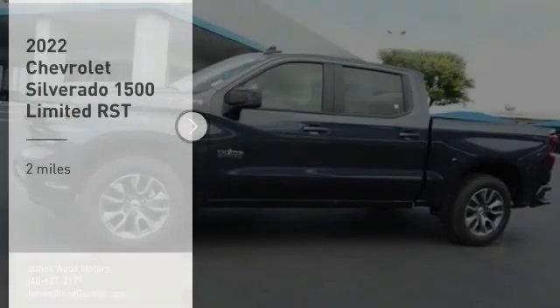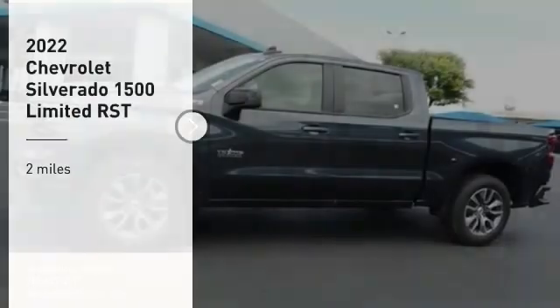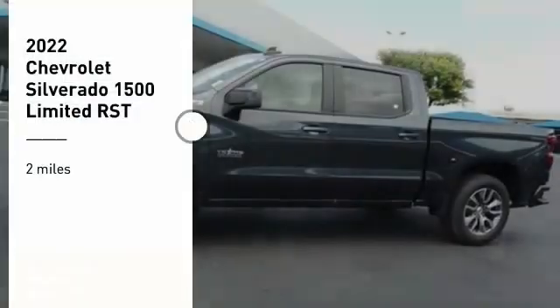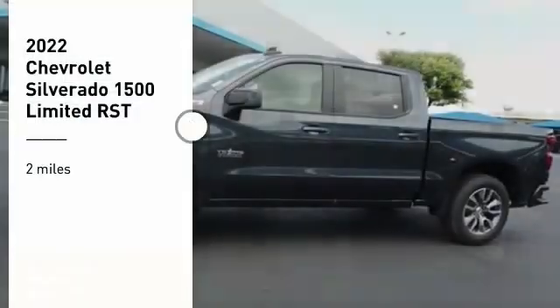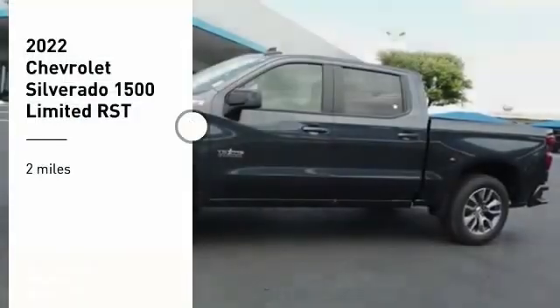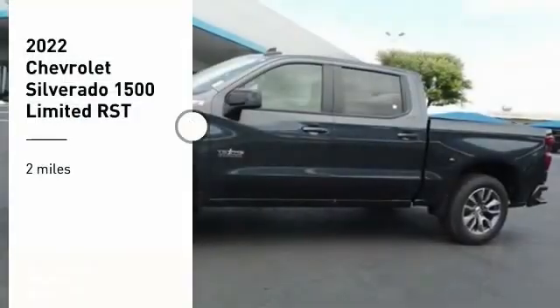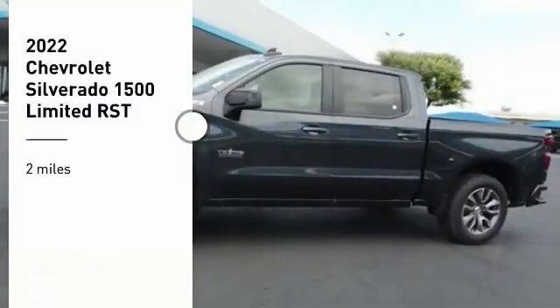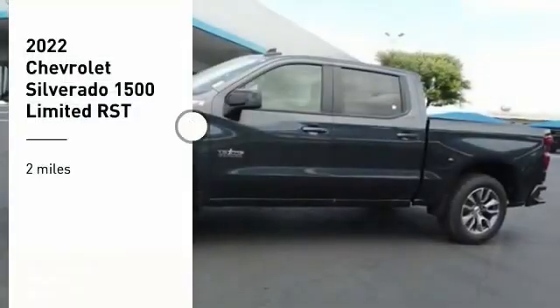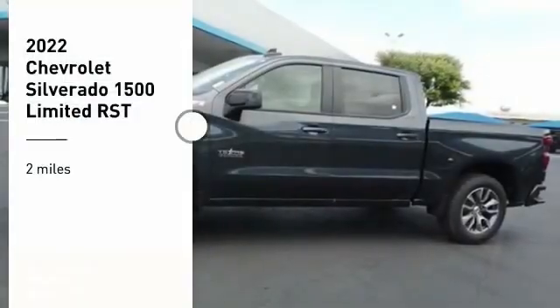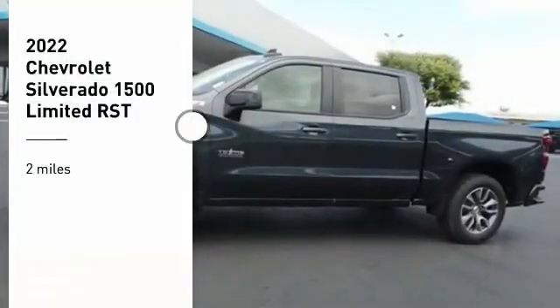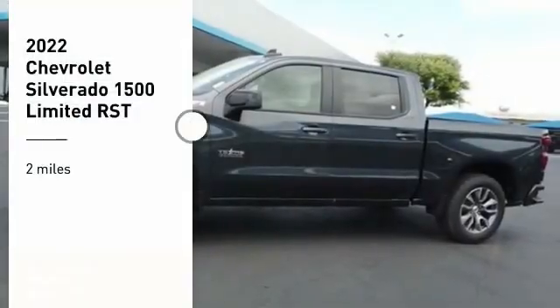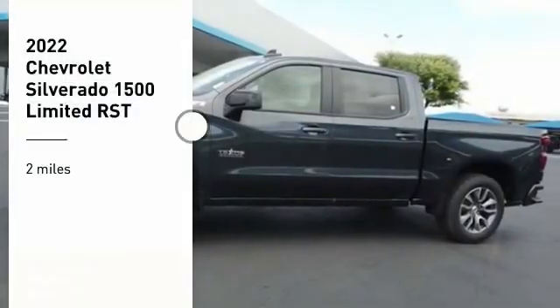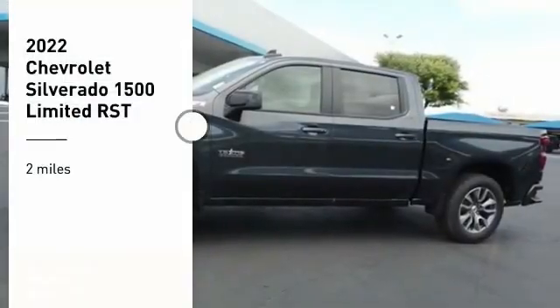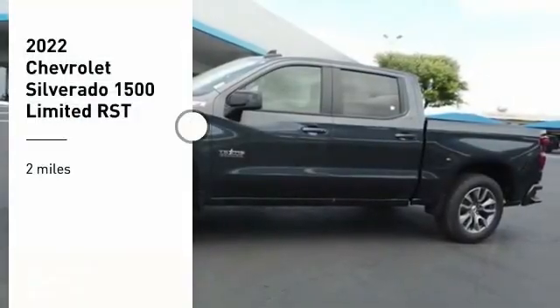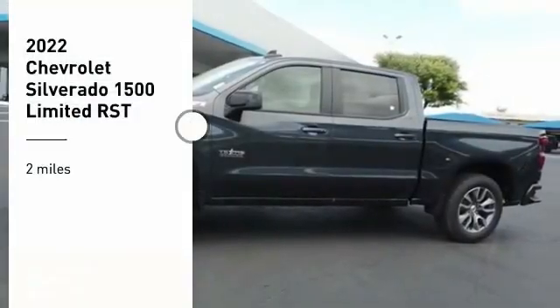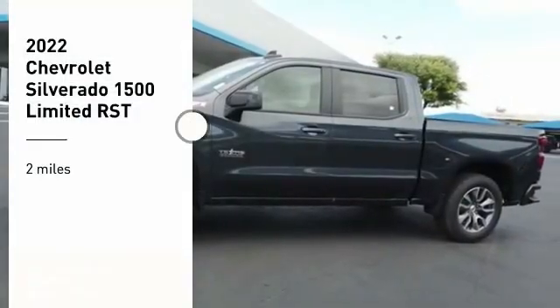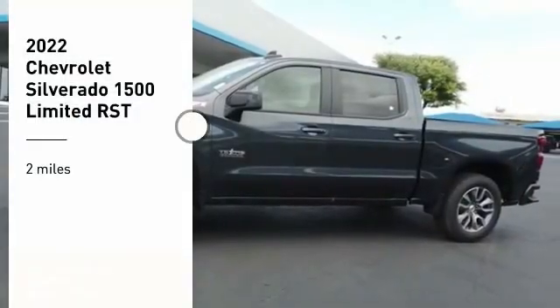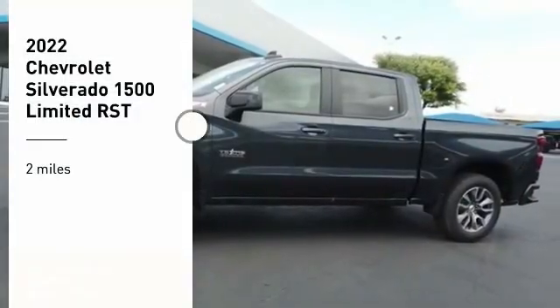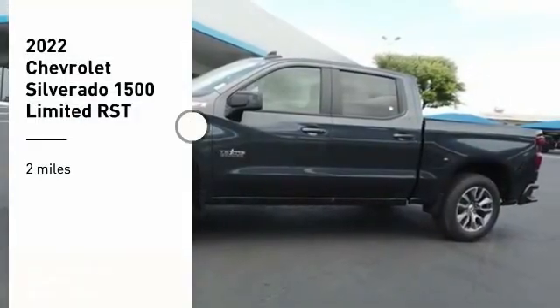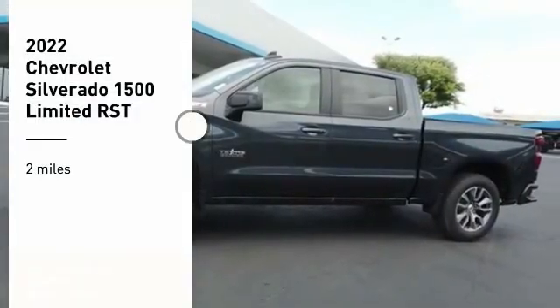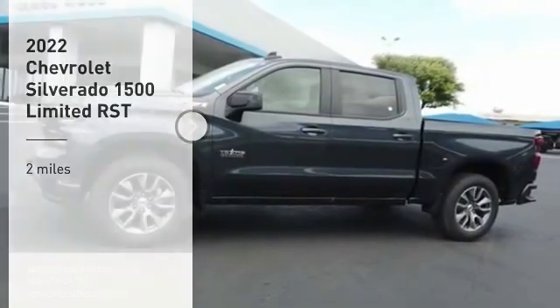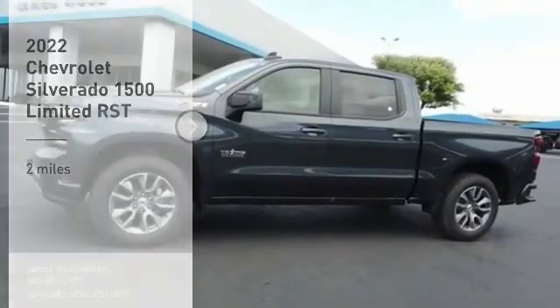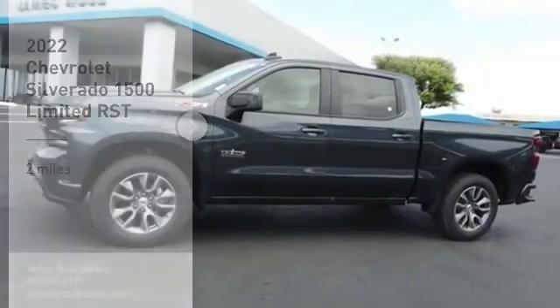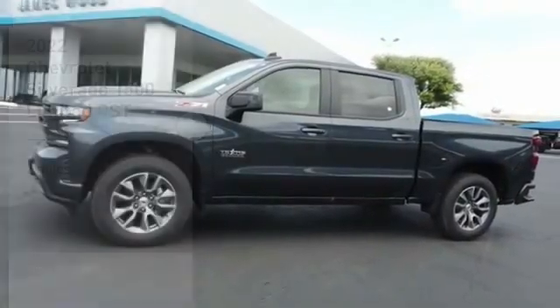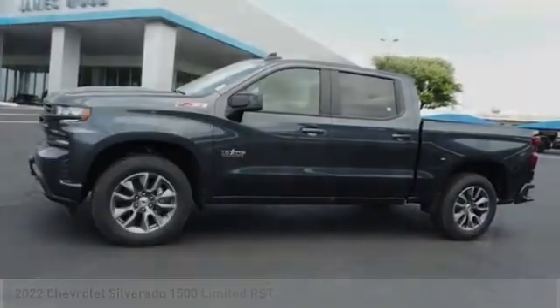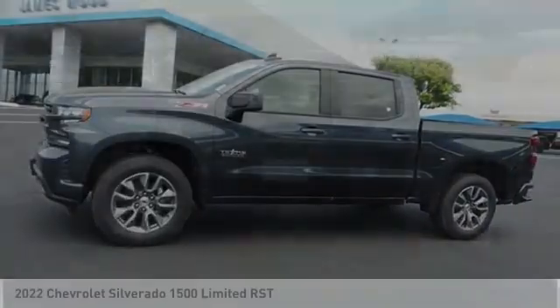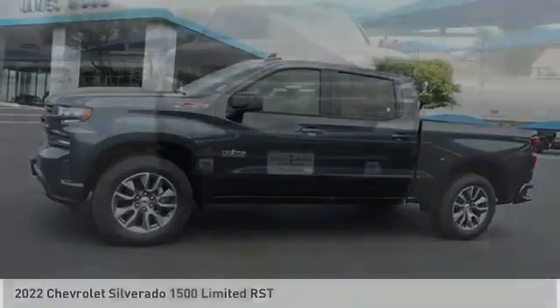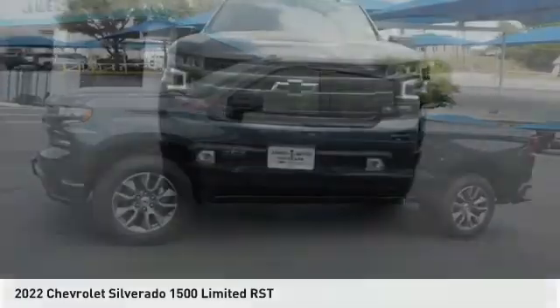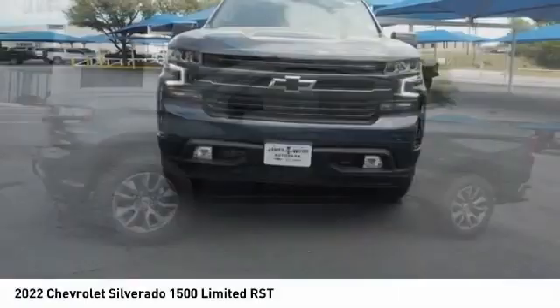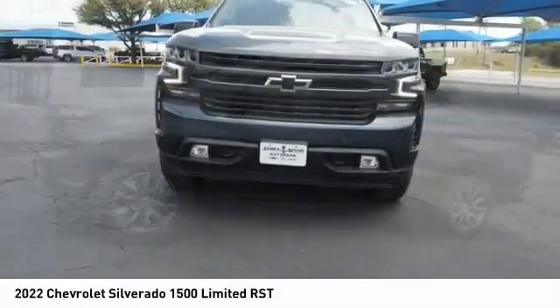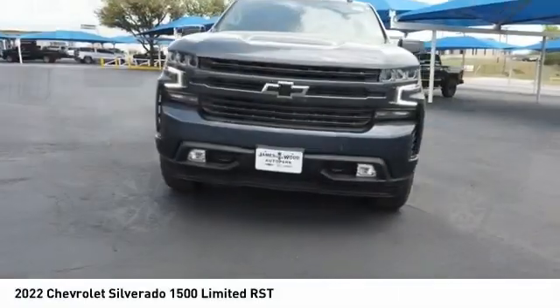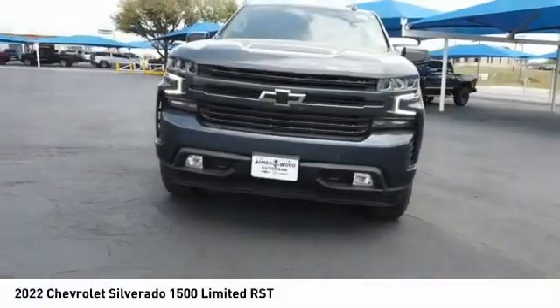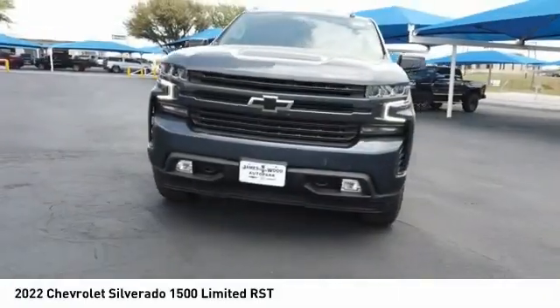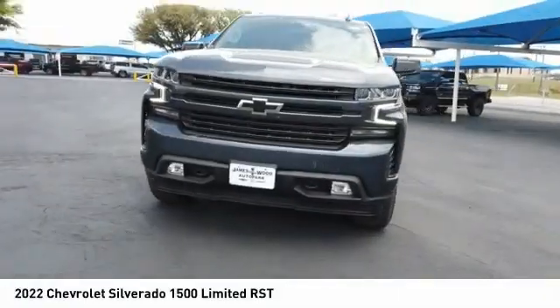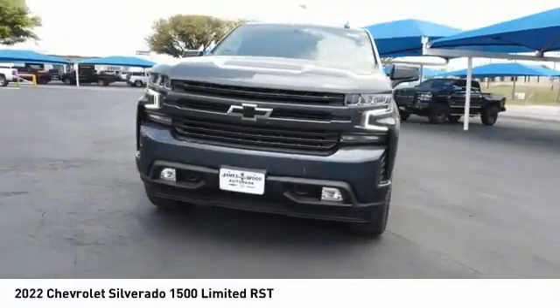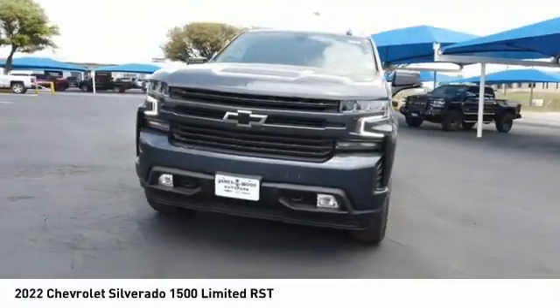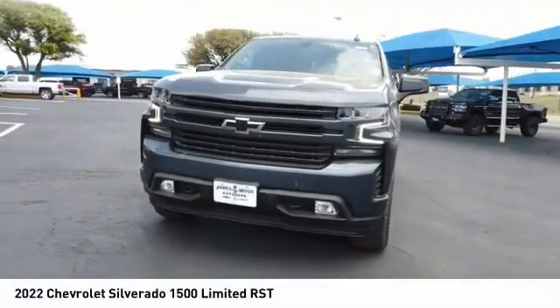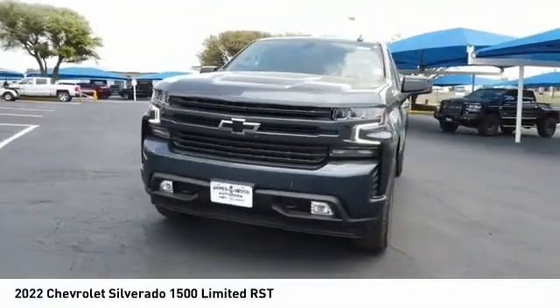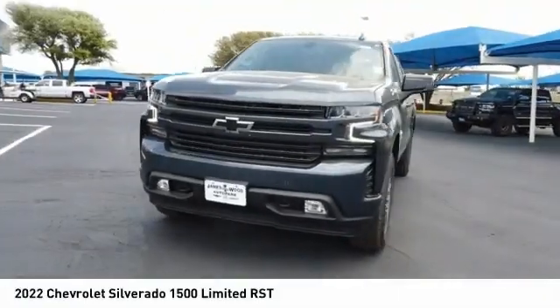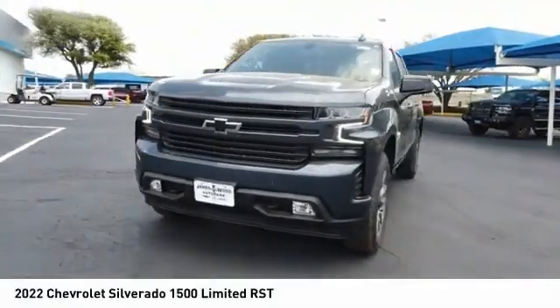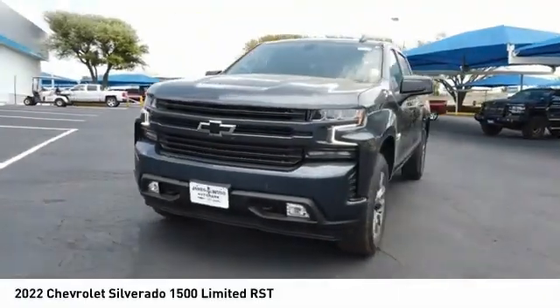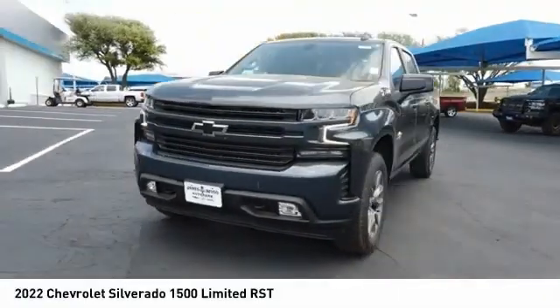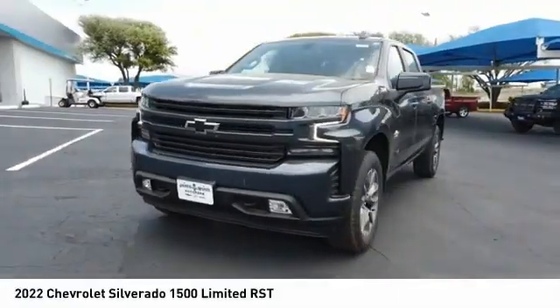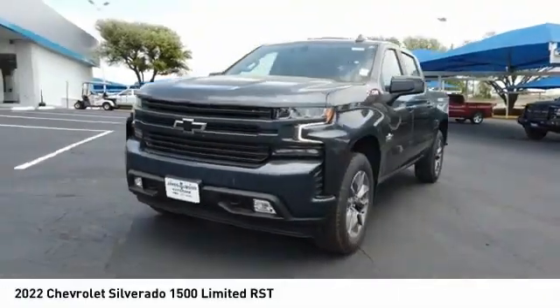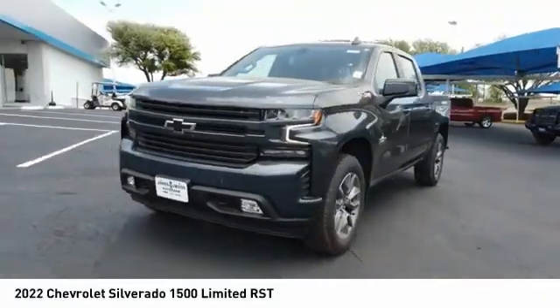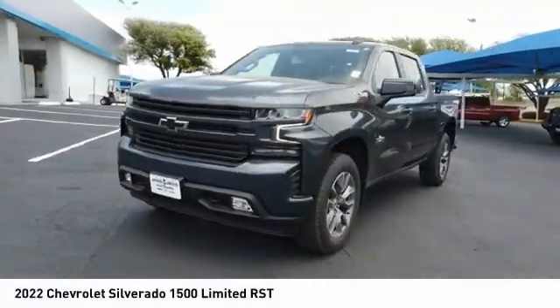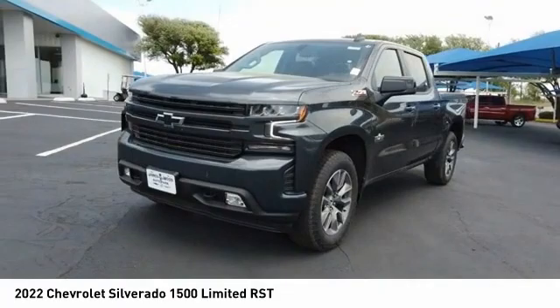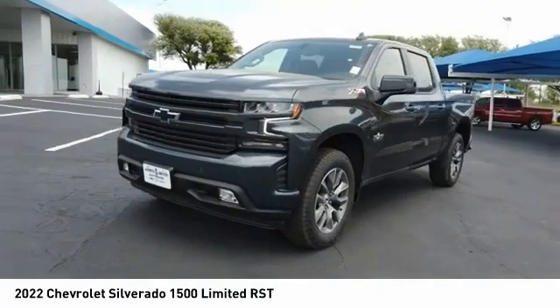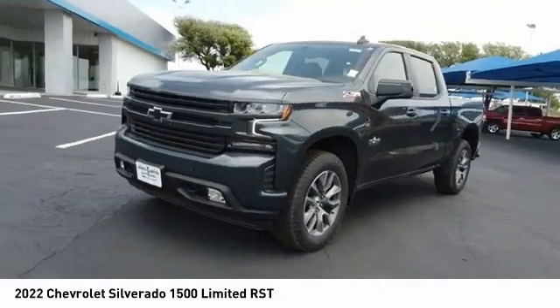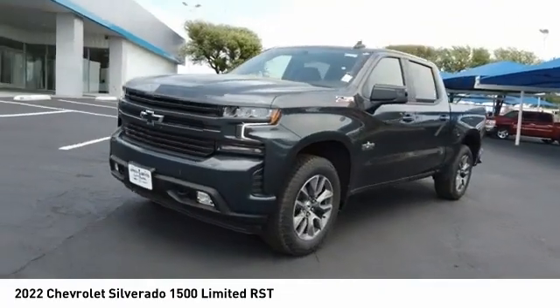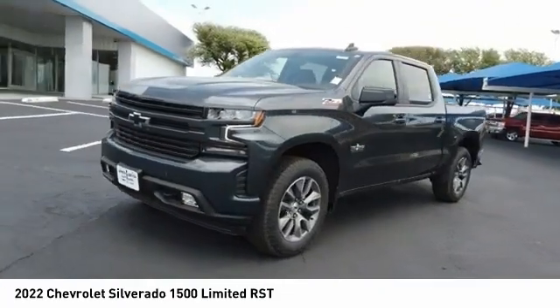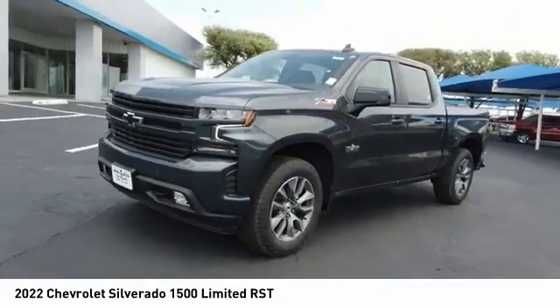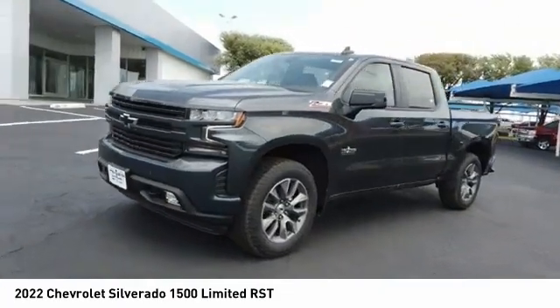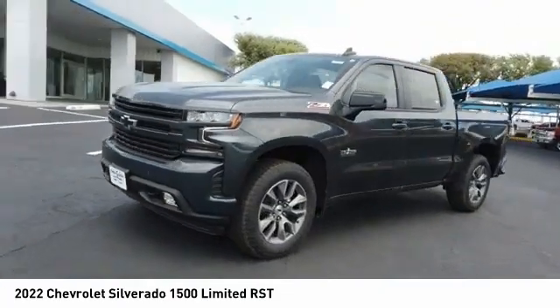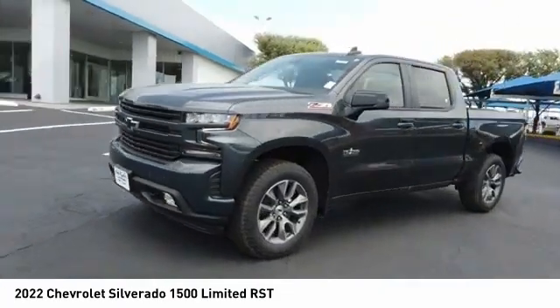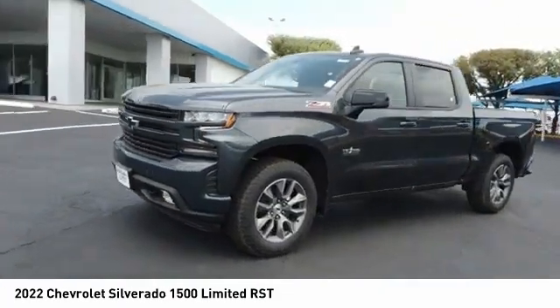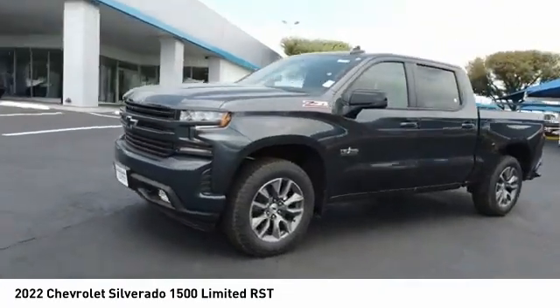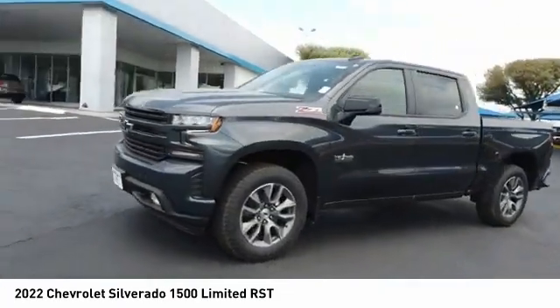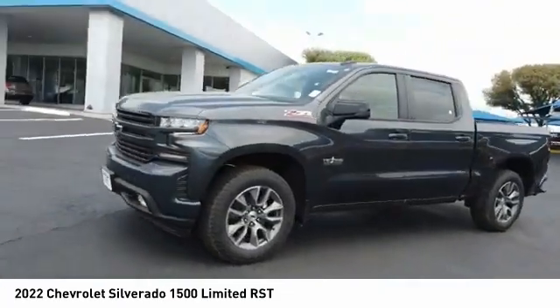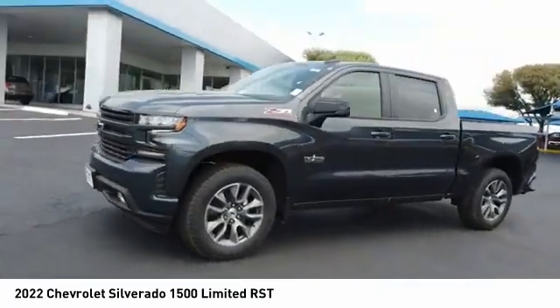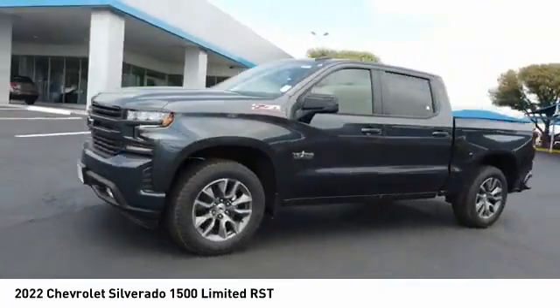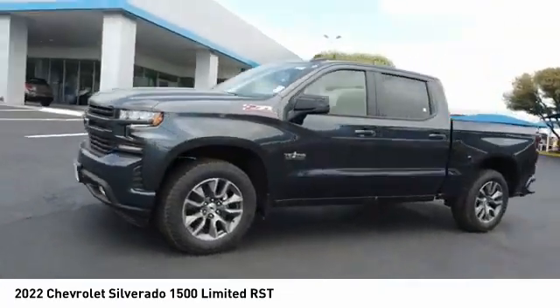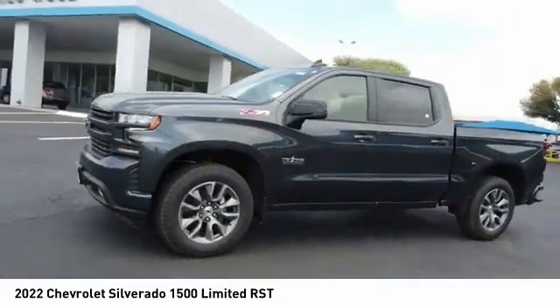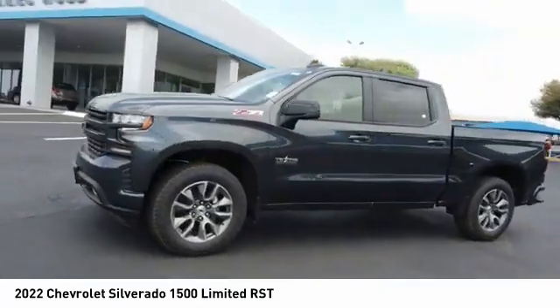Looking for the right vehicle? Today could be your lucky day. This vehicle is equipped with great options, and it could be yours.